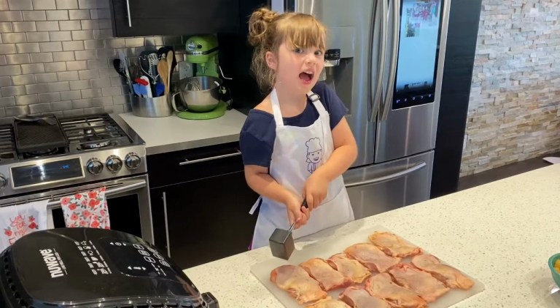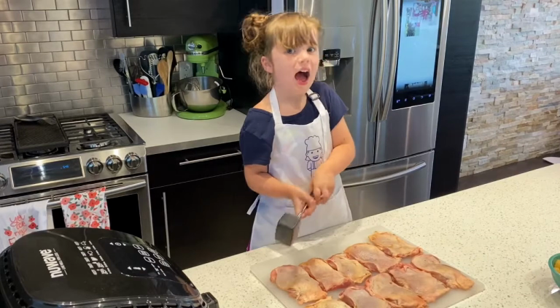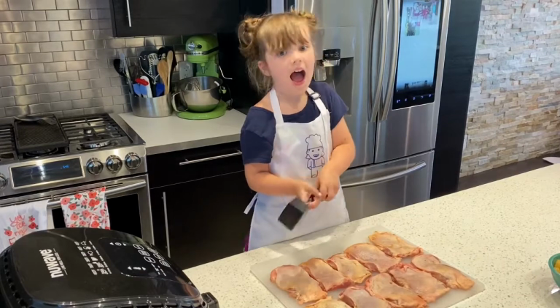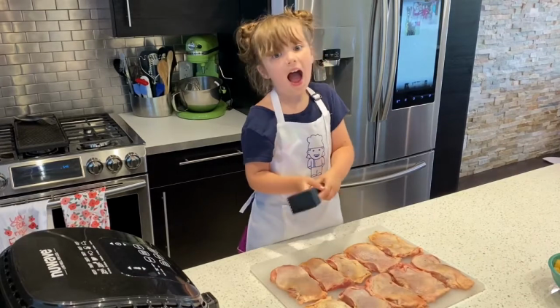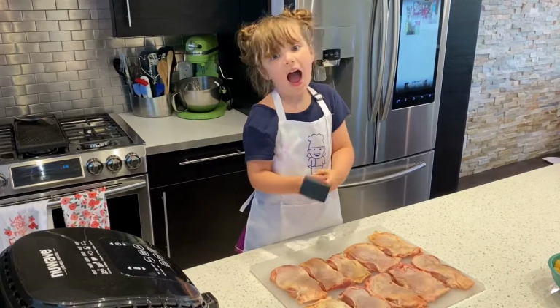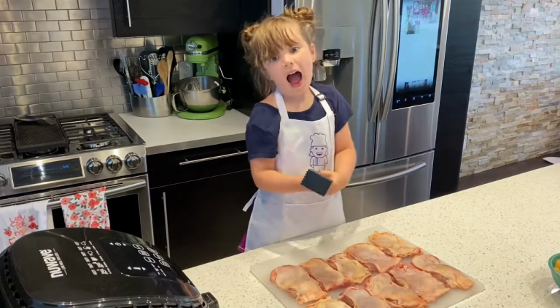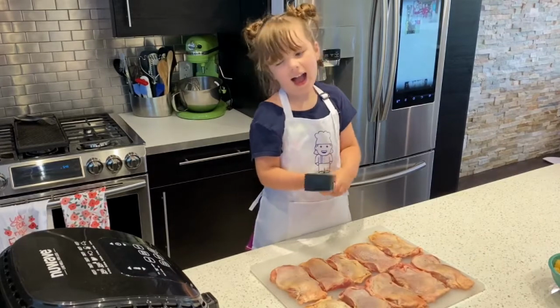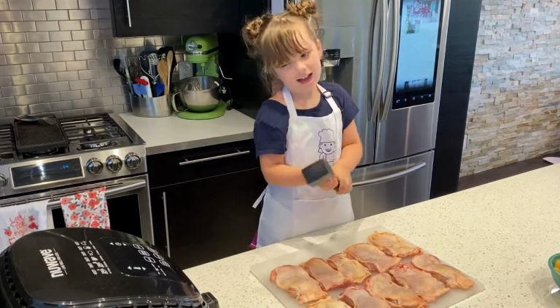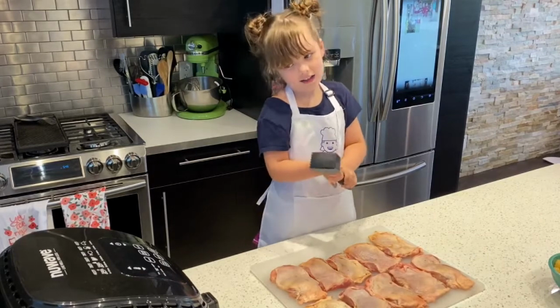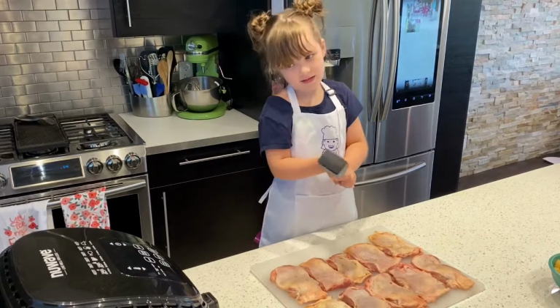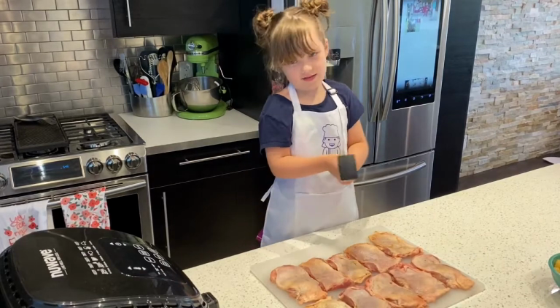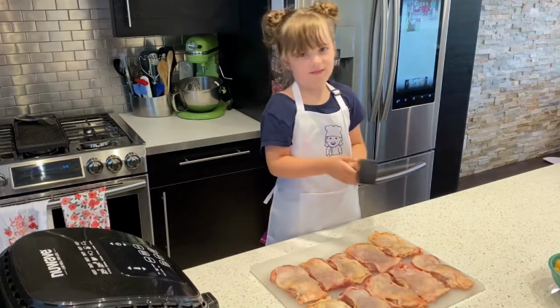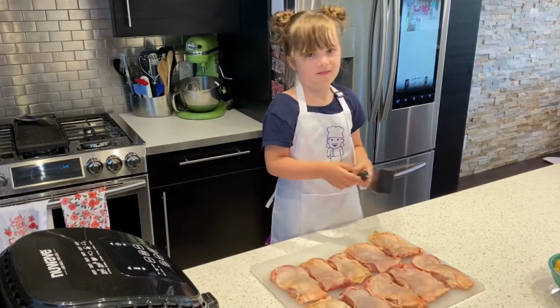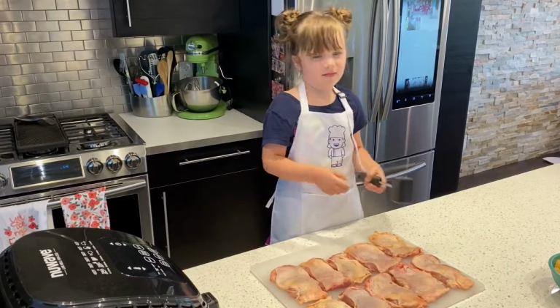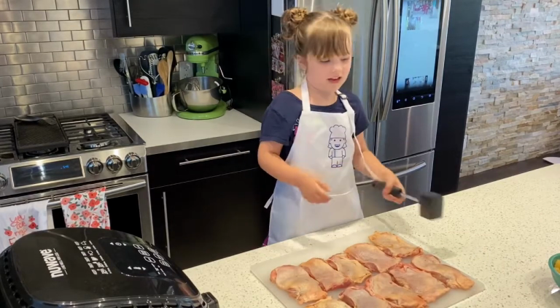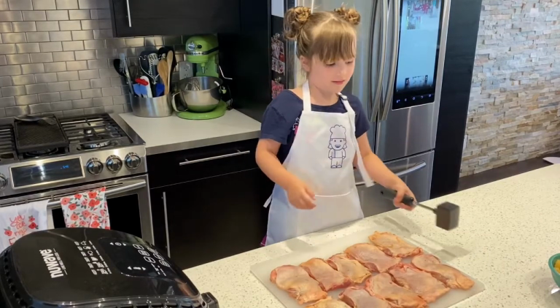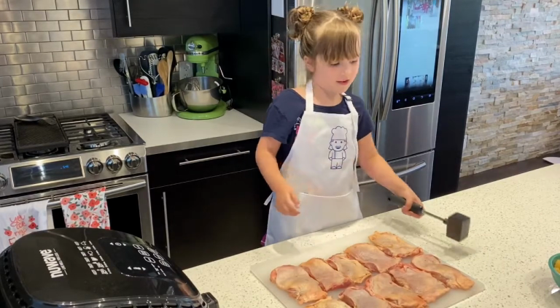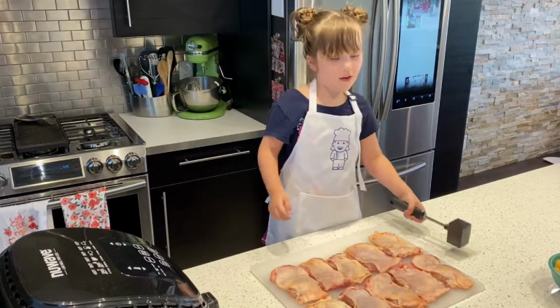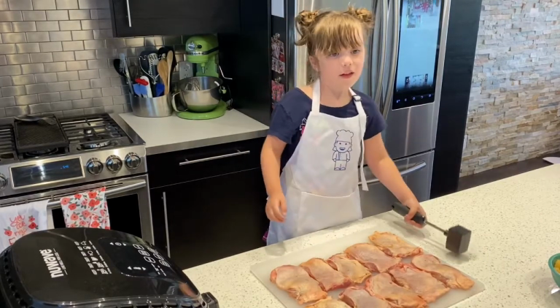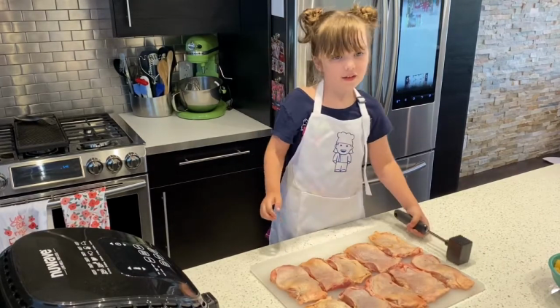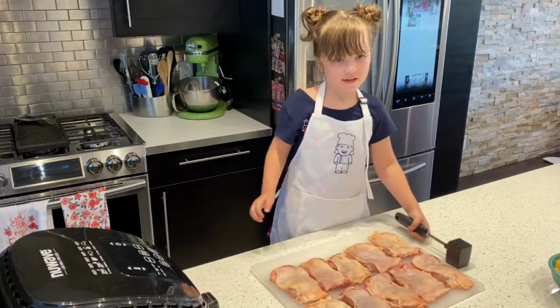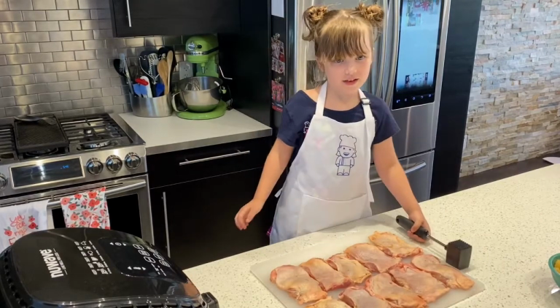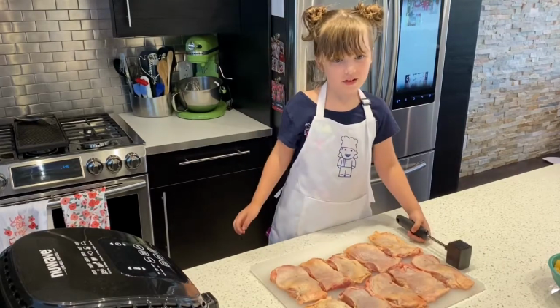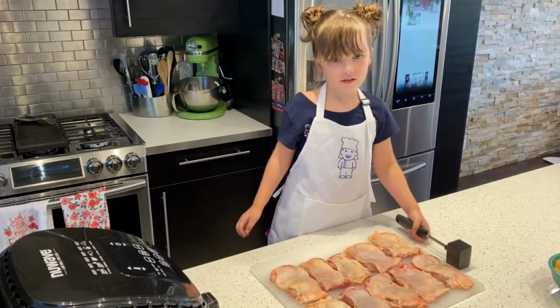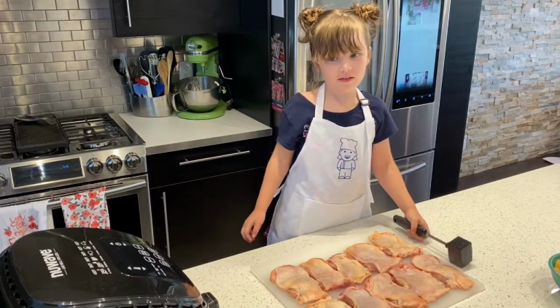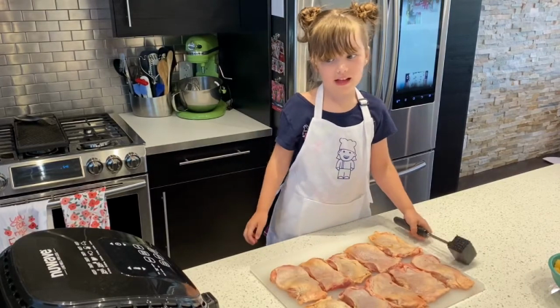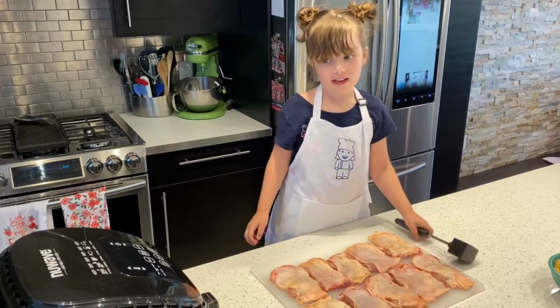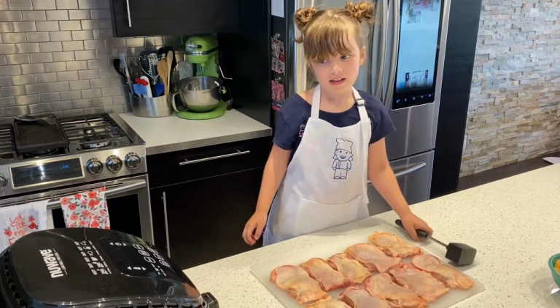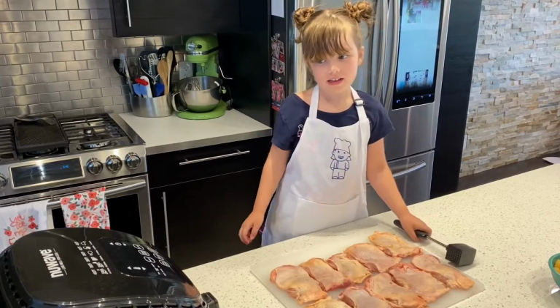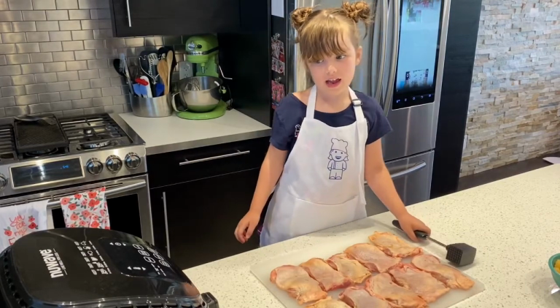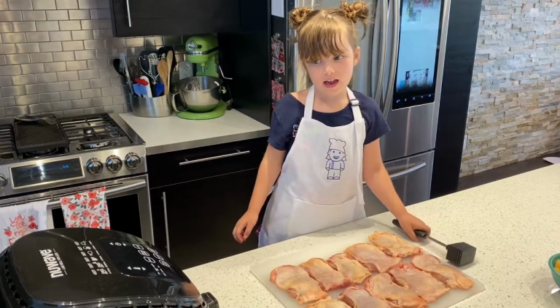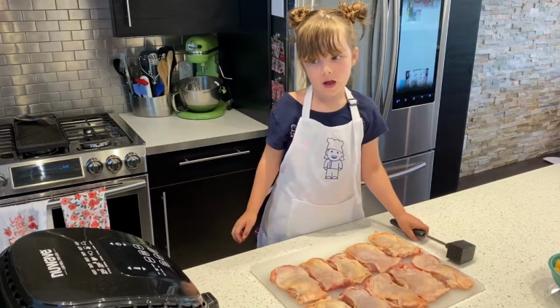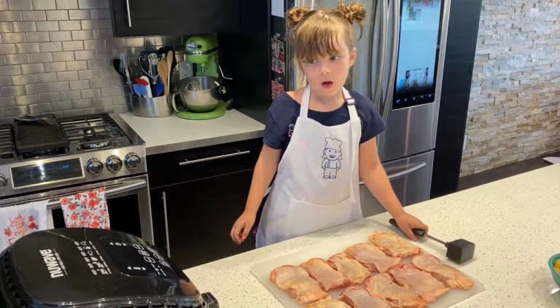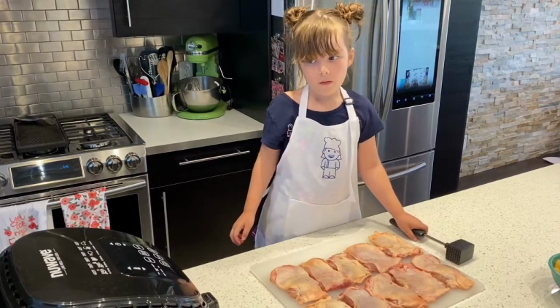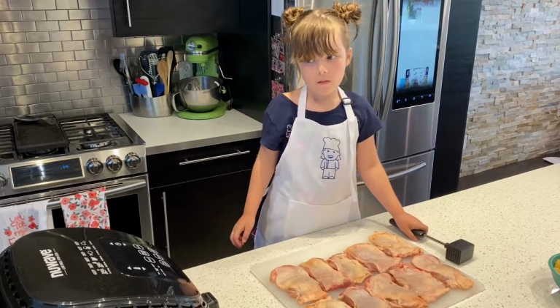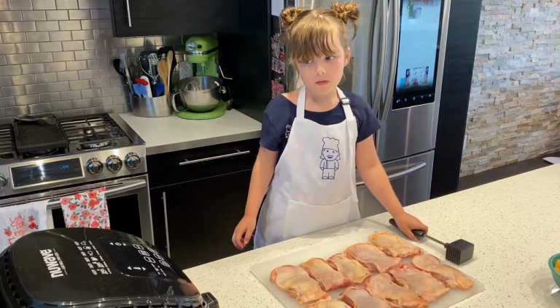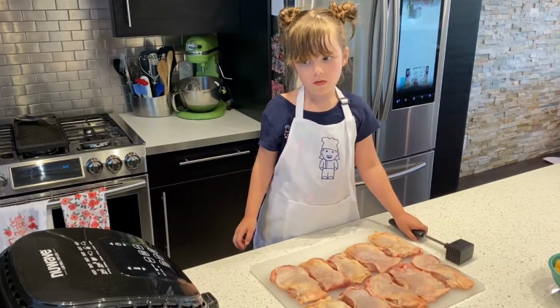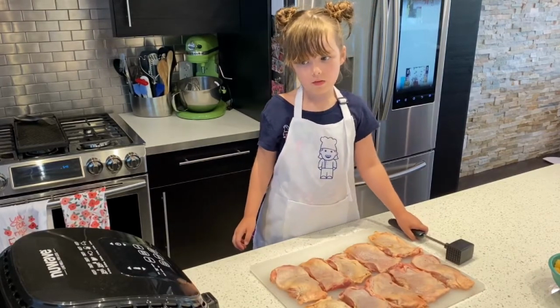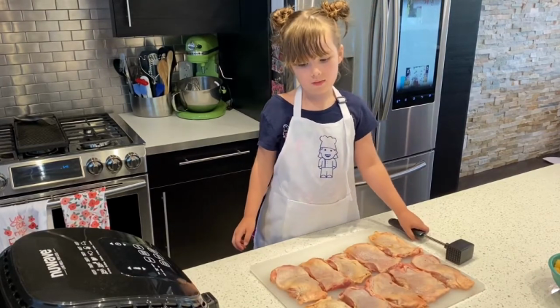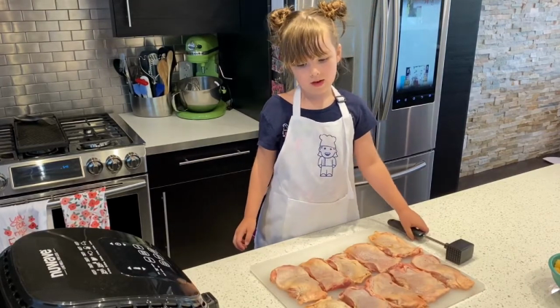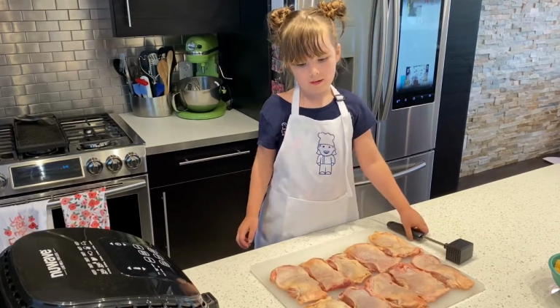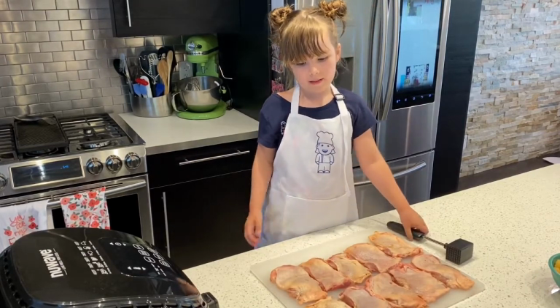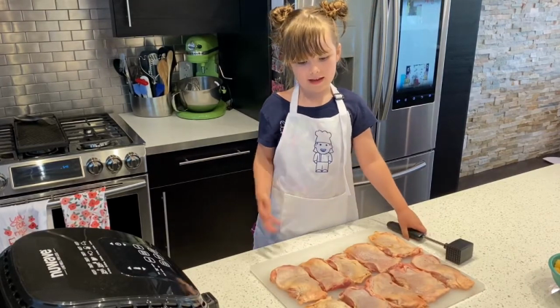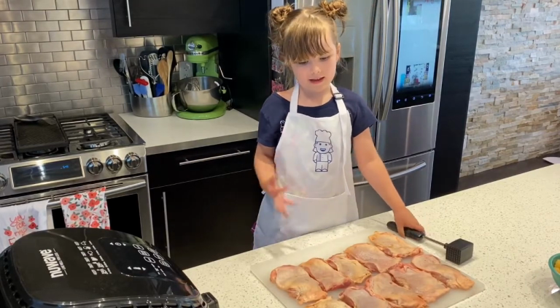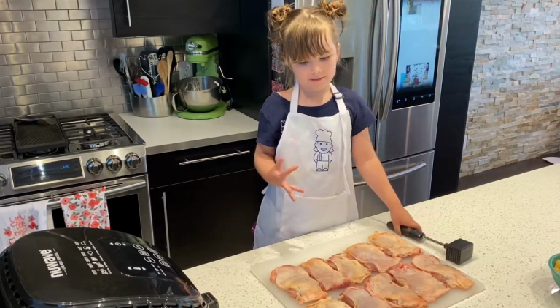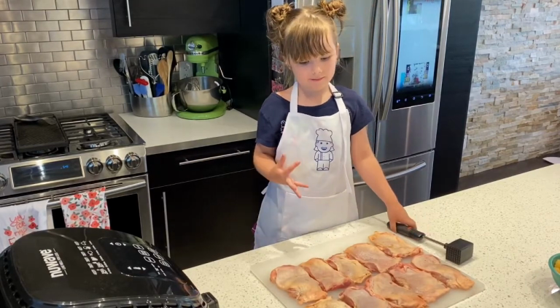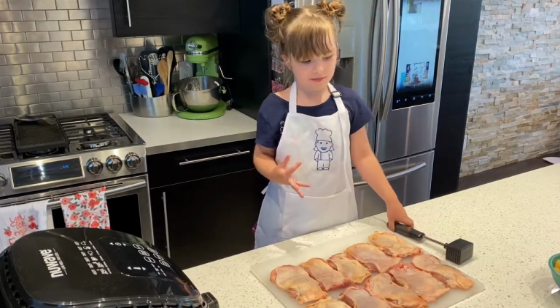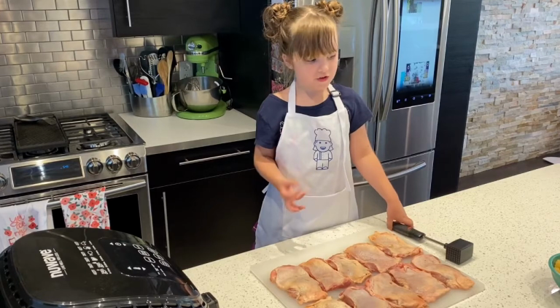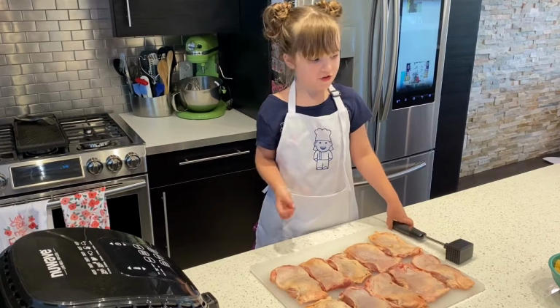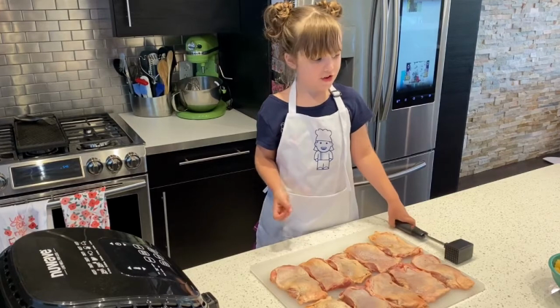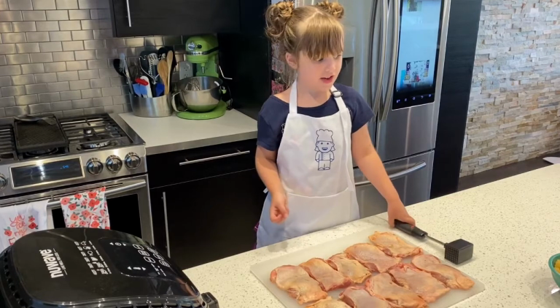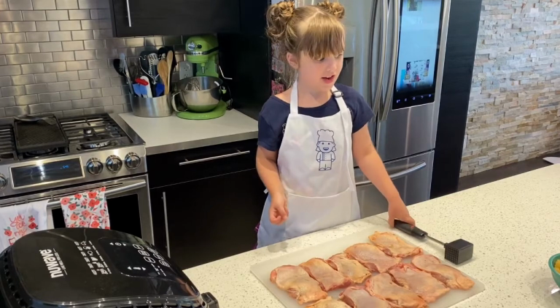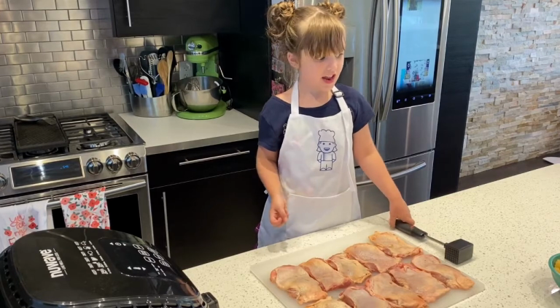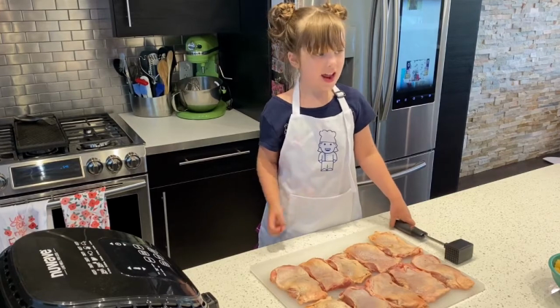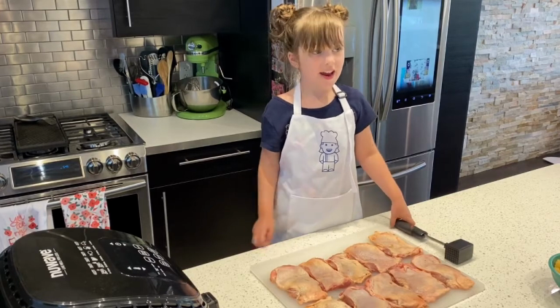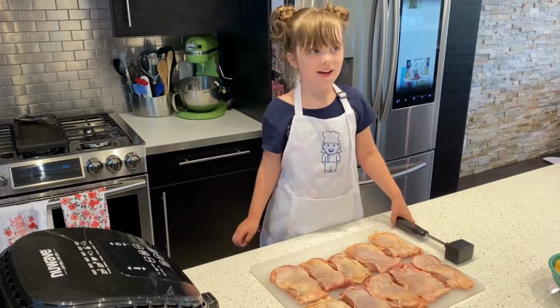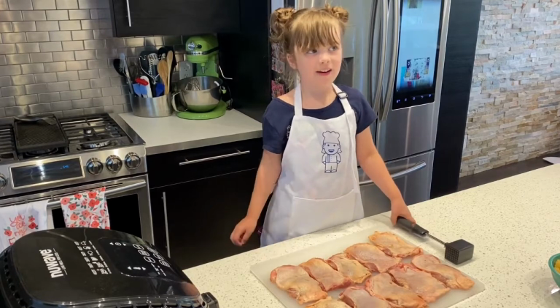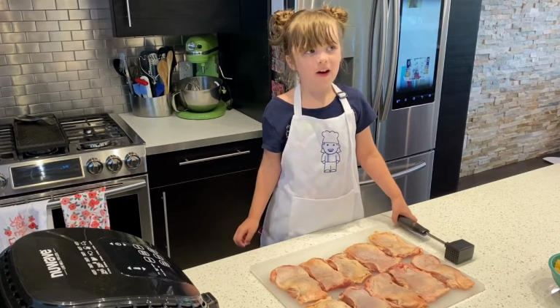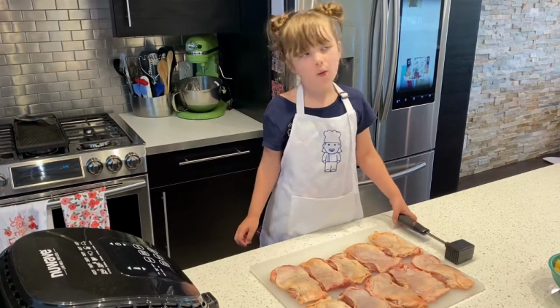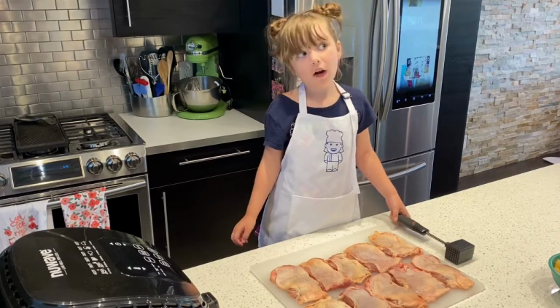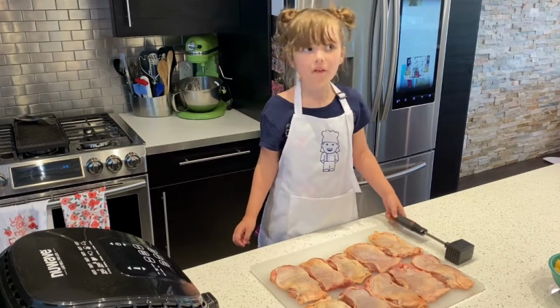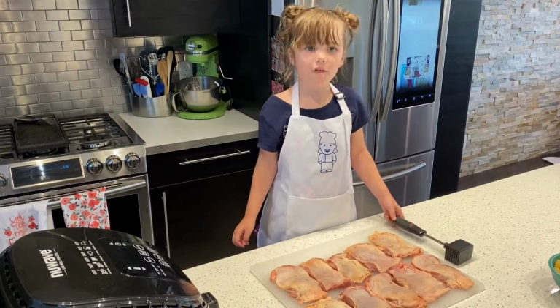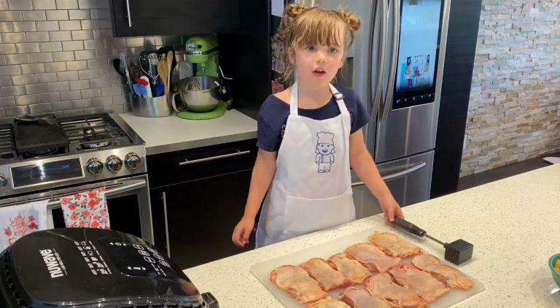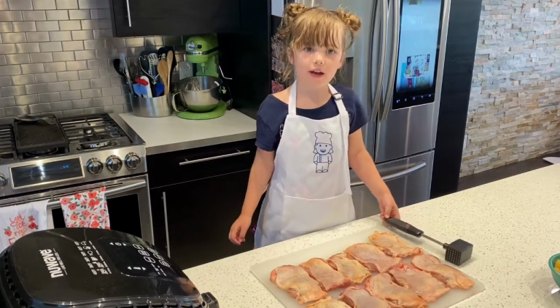Hi guys, welcome to William to Cuckoo Club. Today we are making chicken and waffle fries.